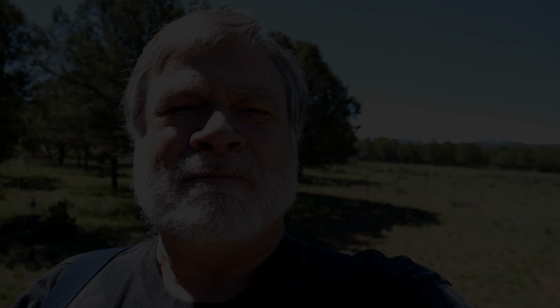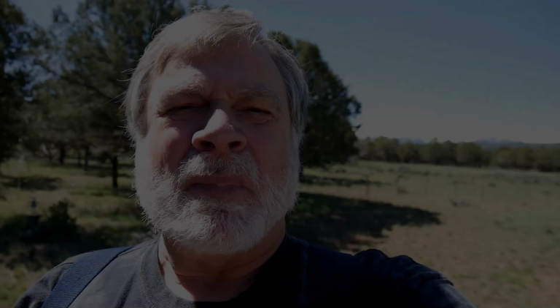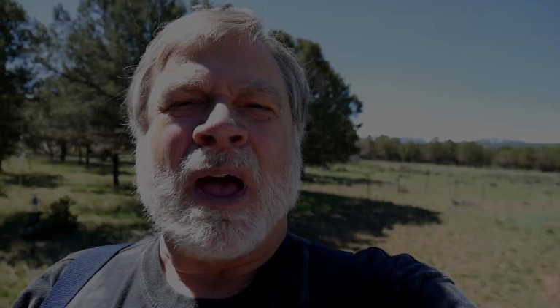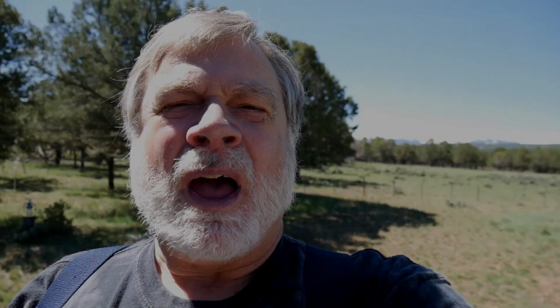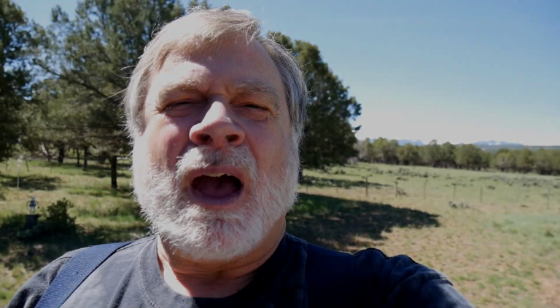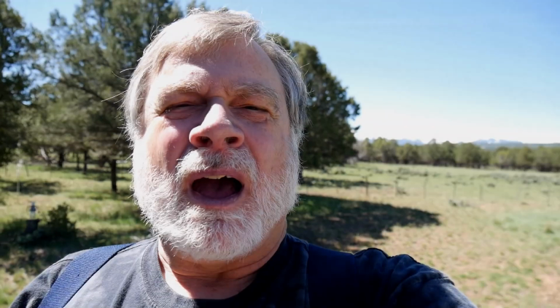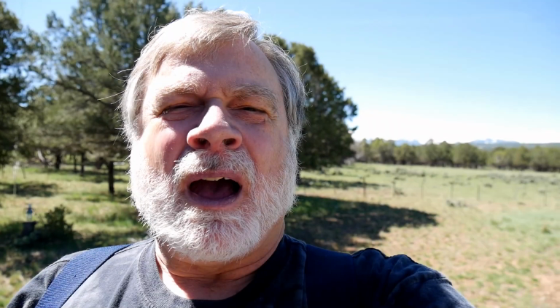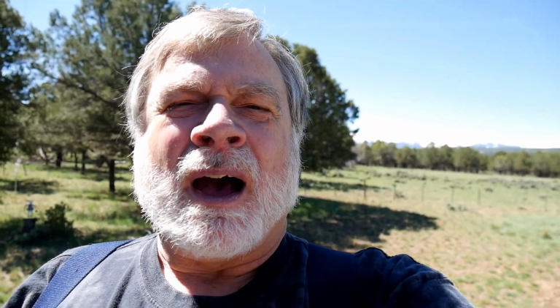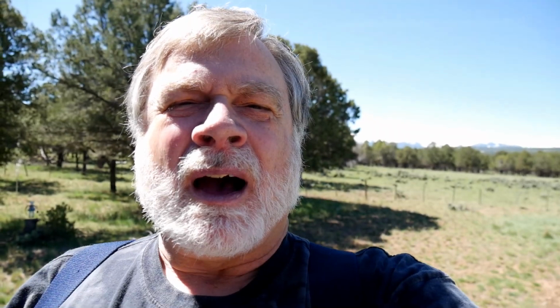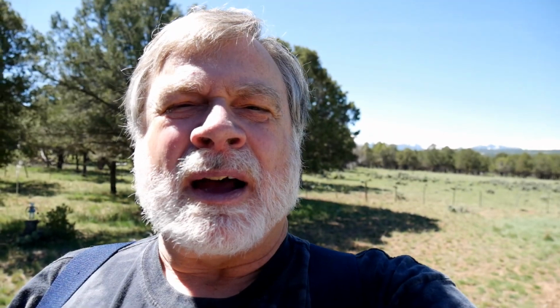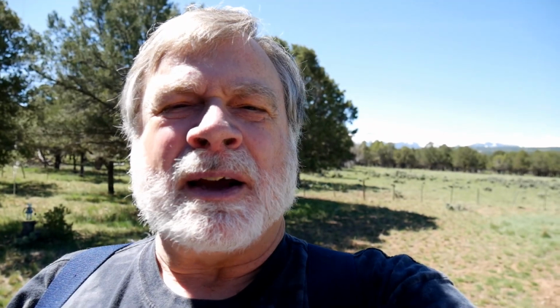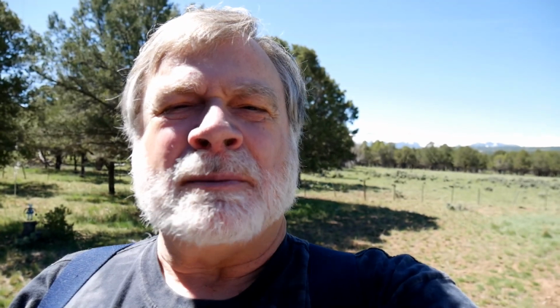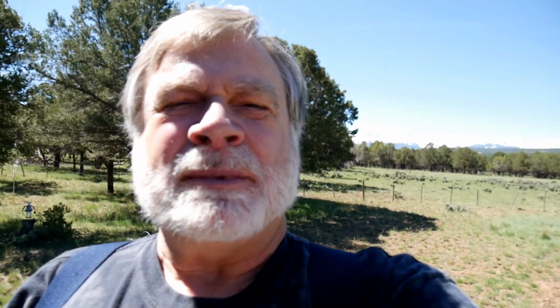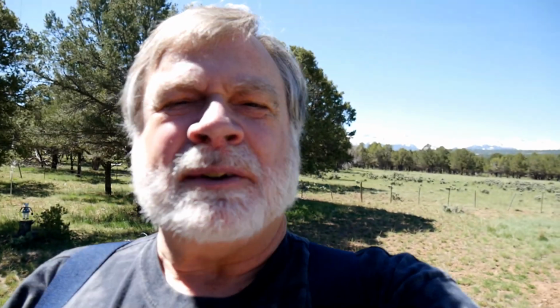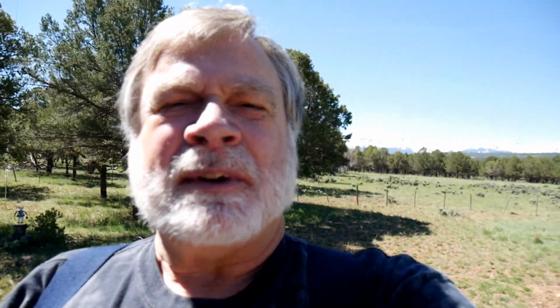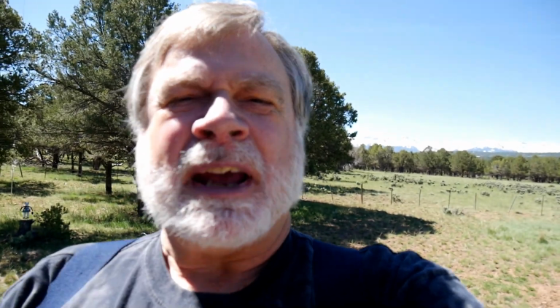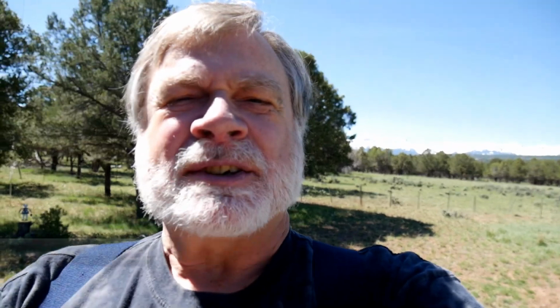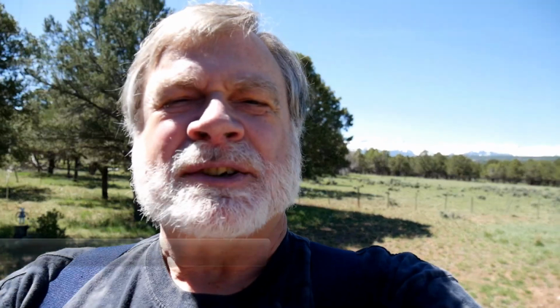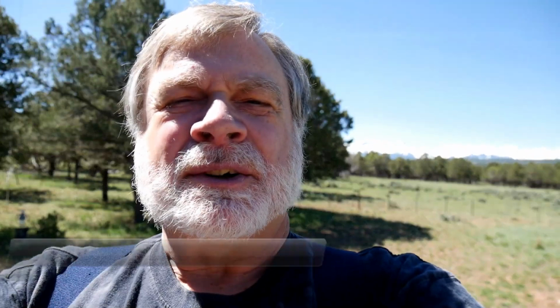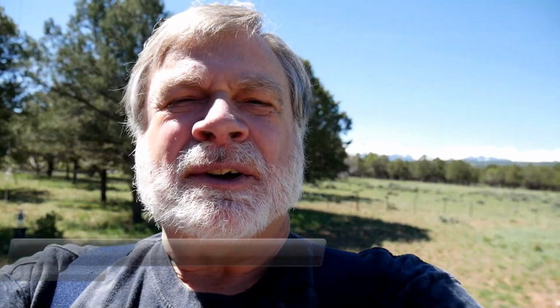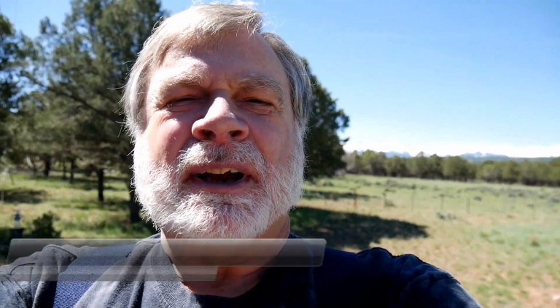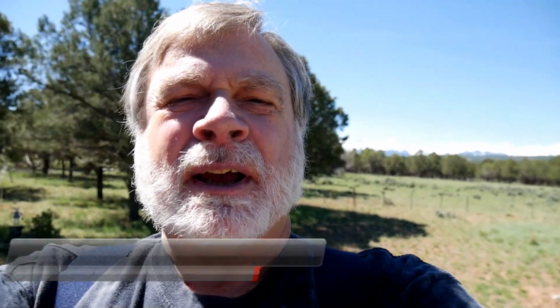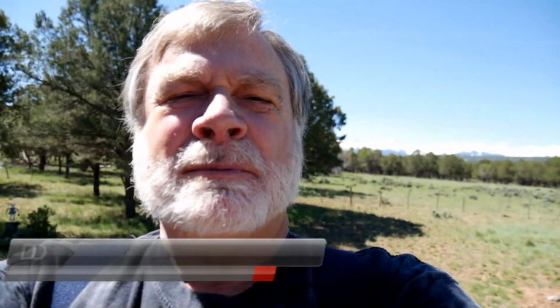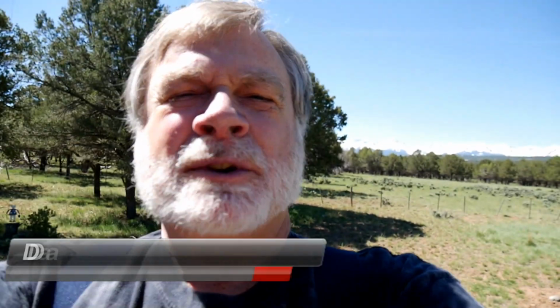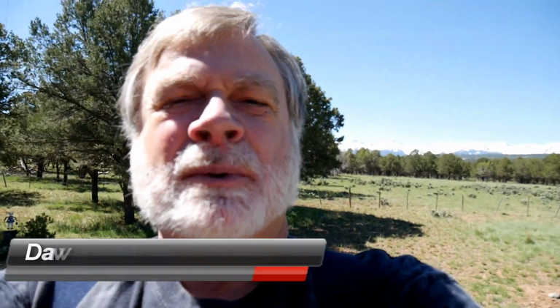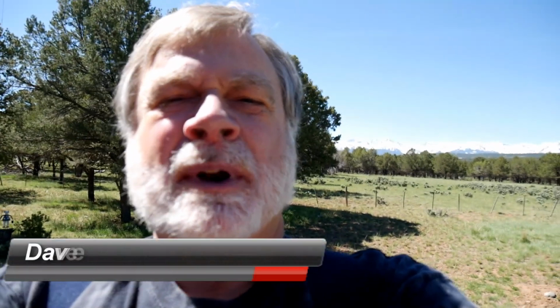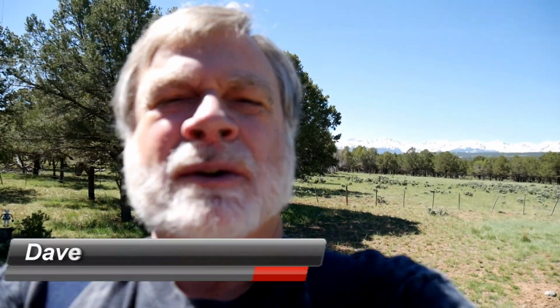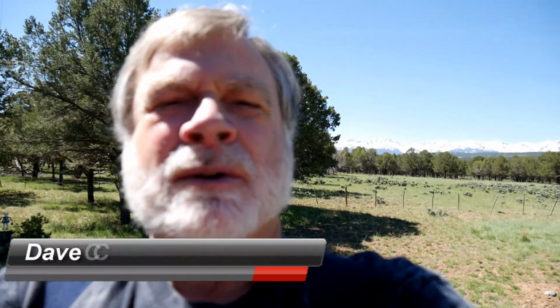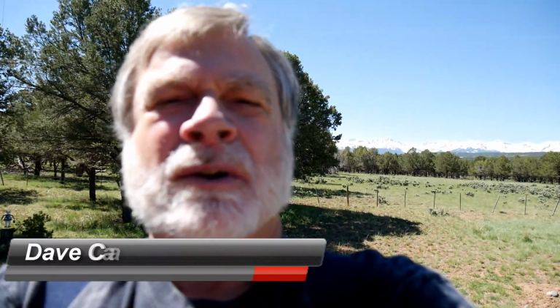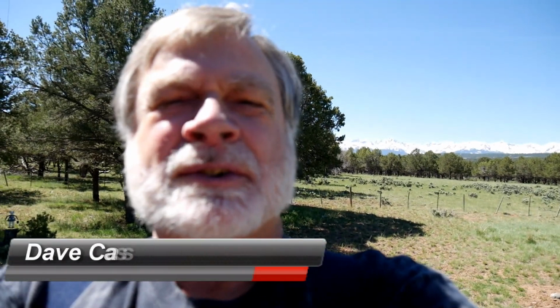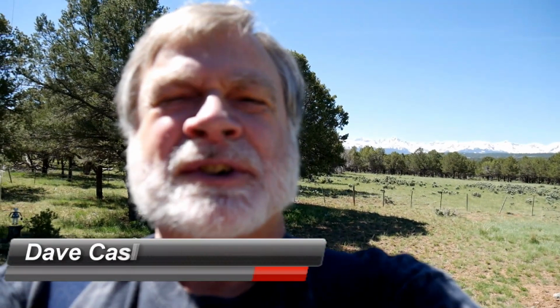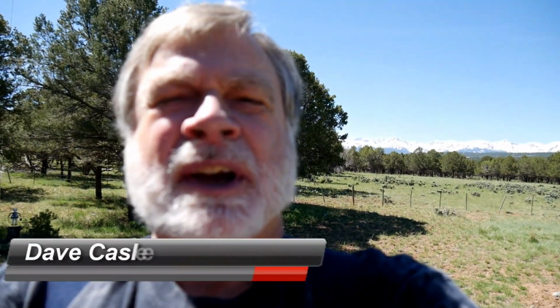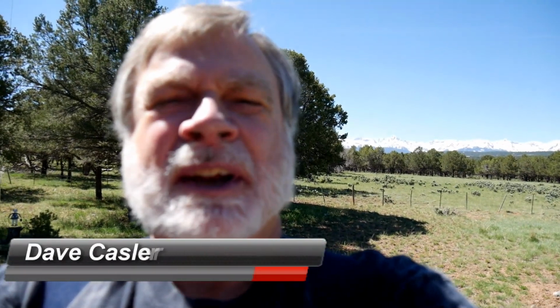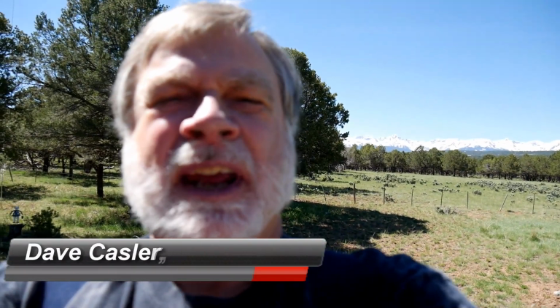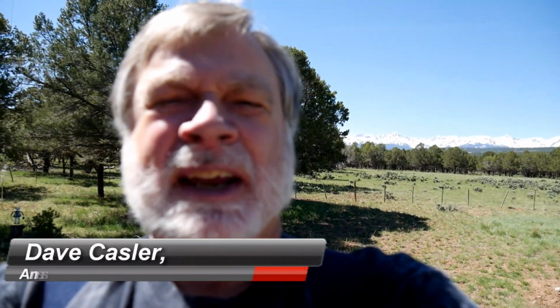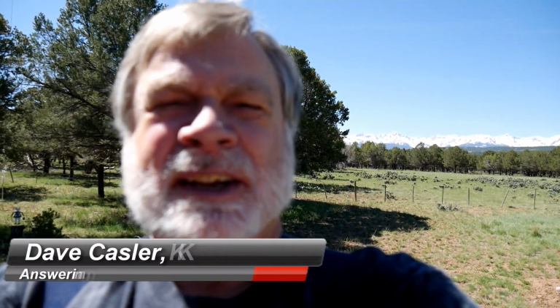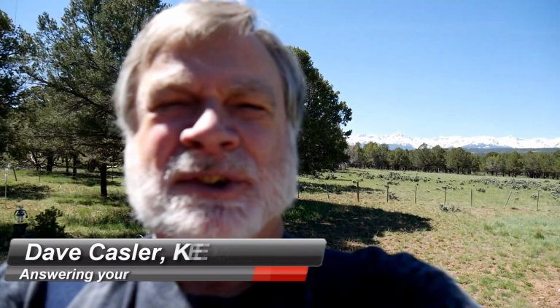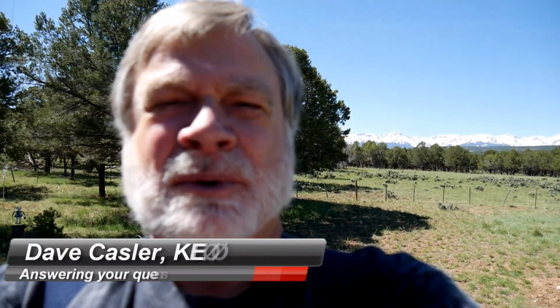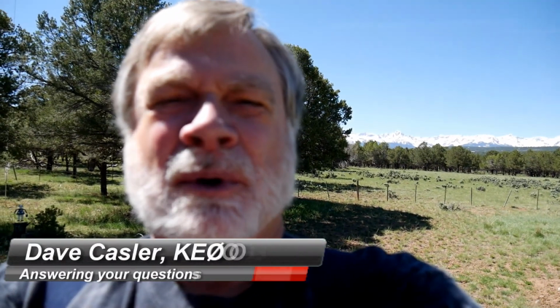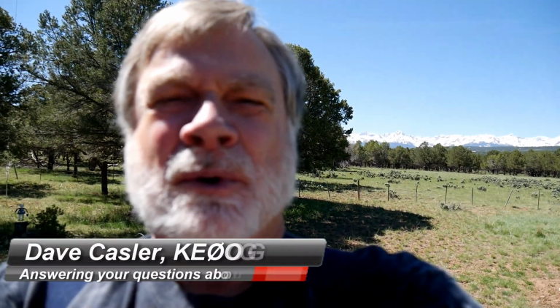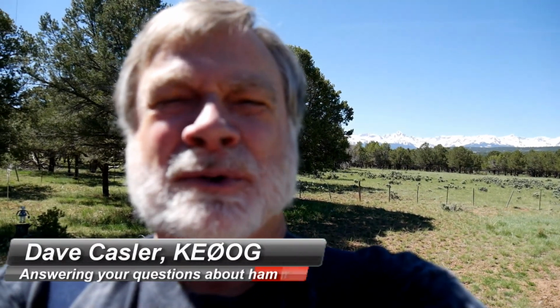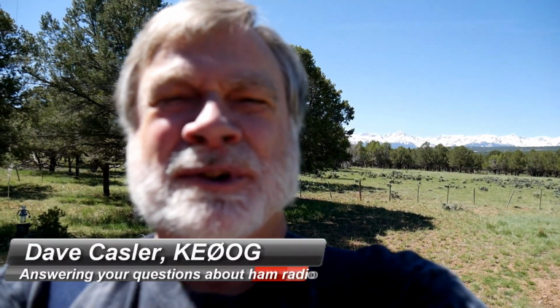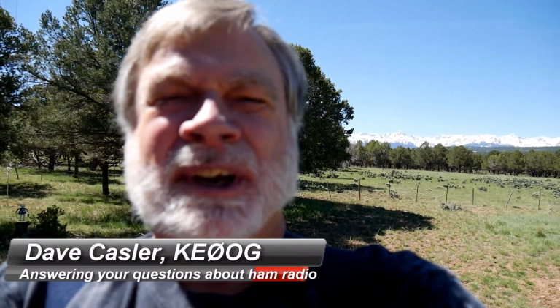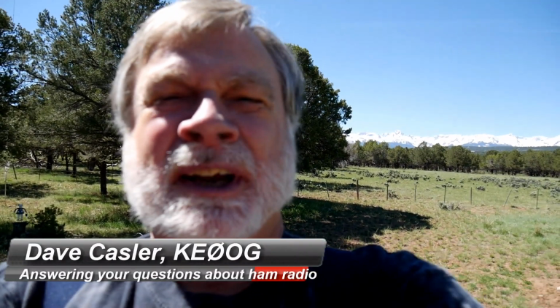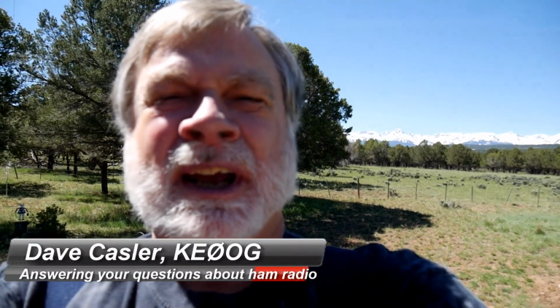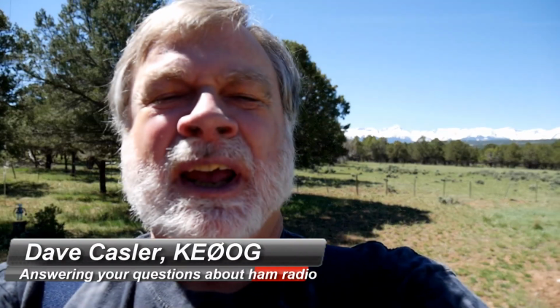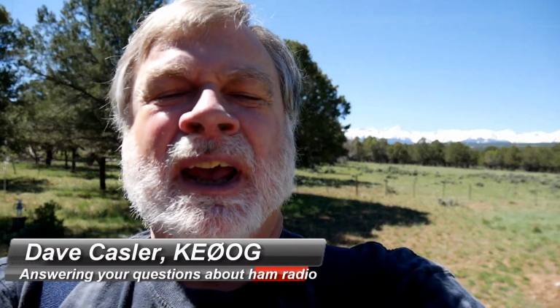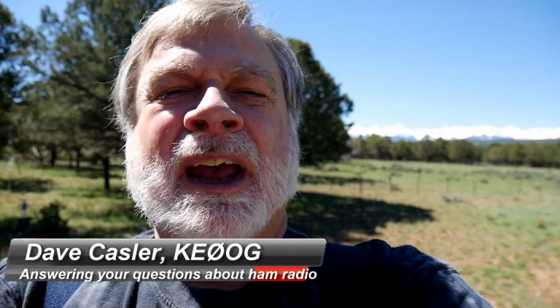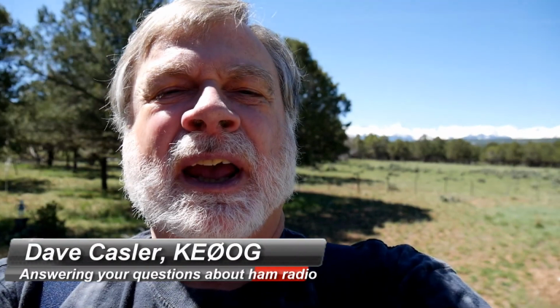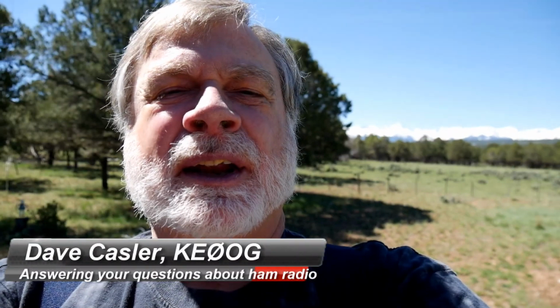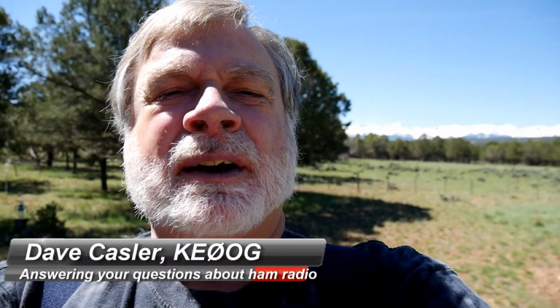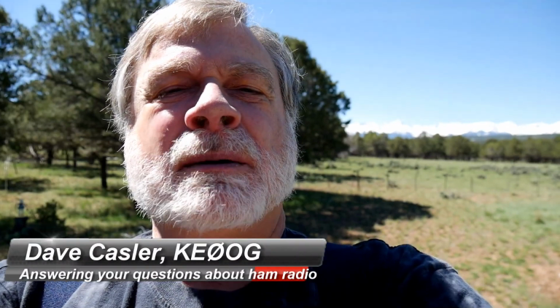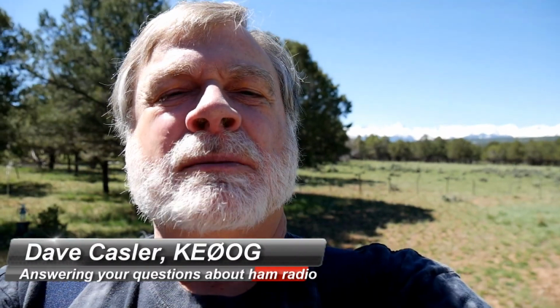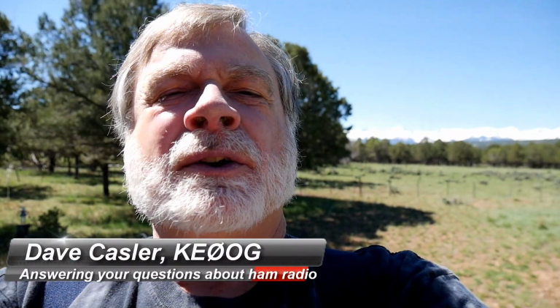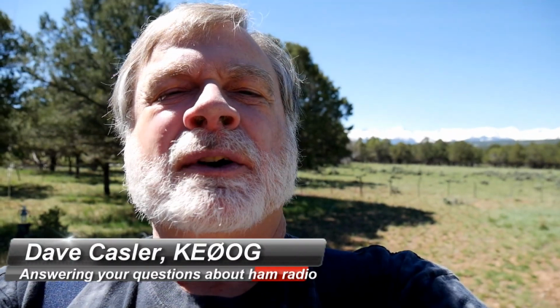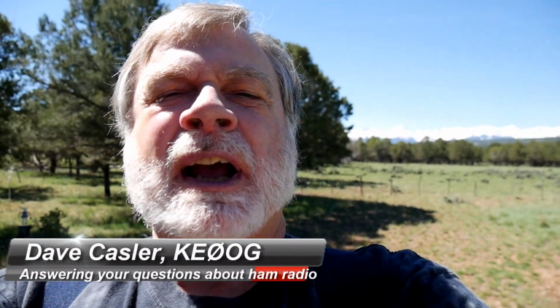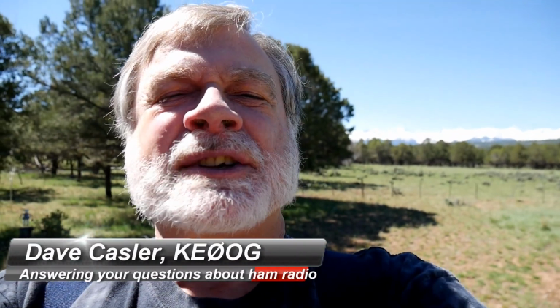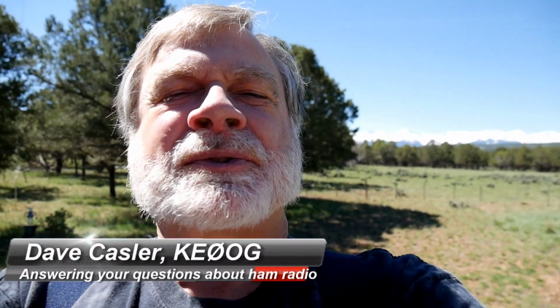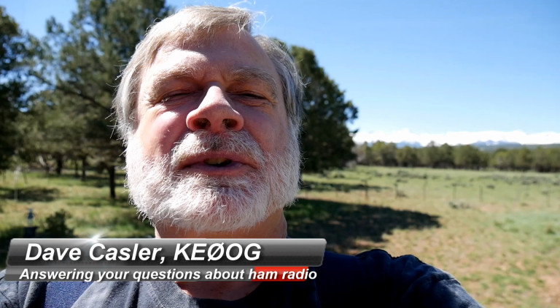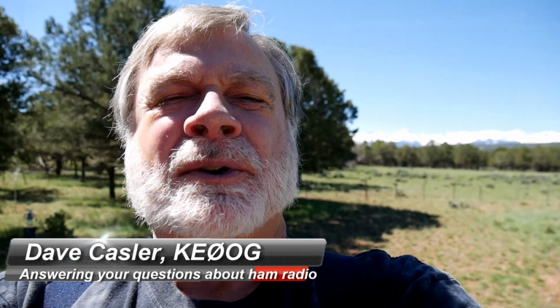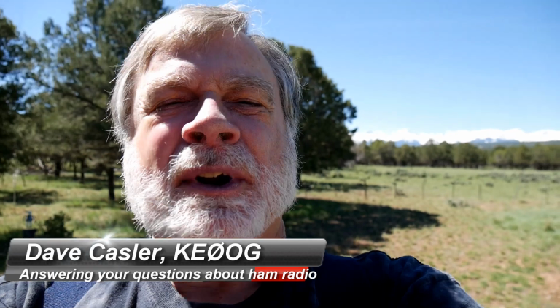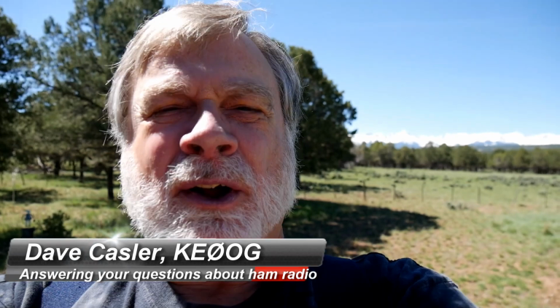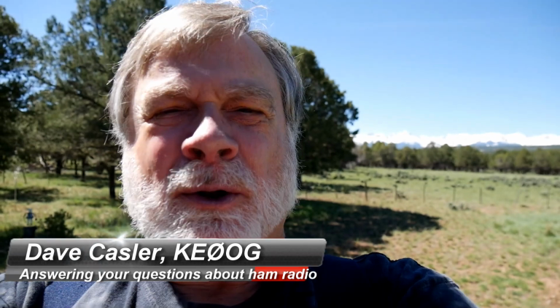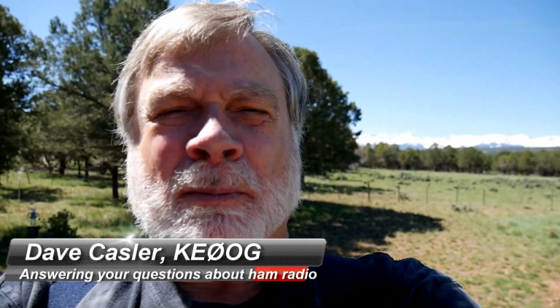Hi, I'm Dave Kassler, Amateur Radio Callsign KE0OG, and I'm here to ask for your help.